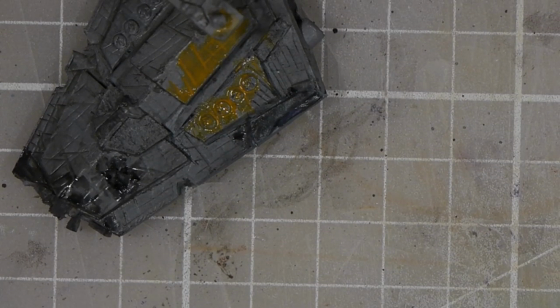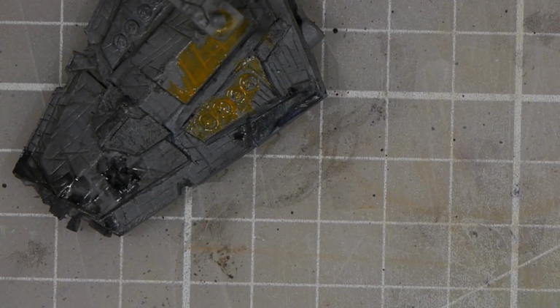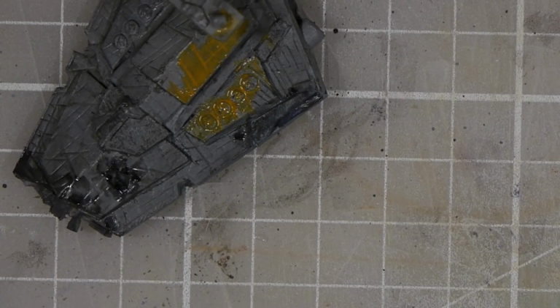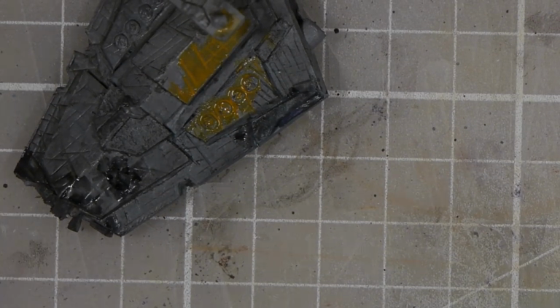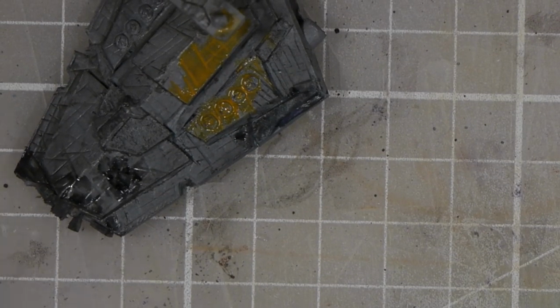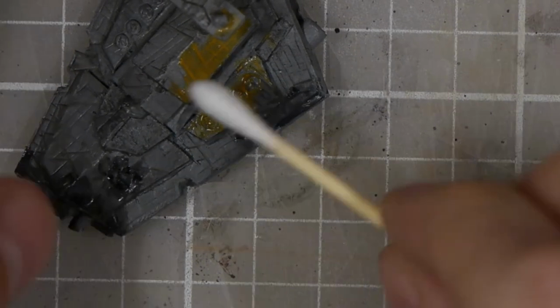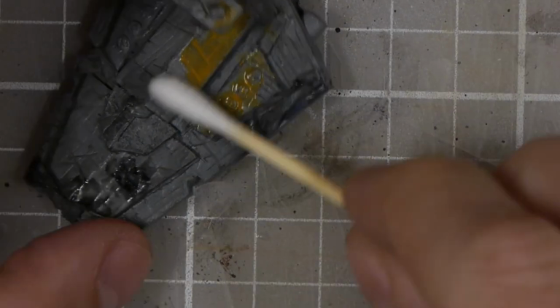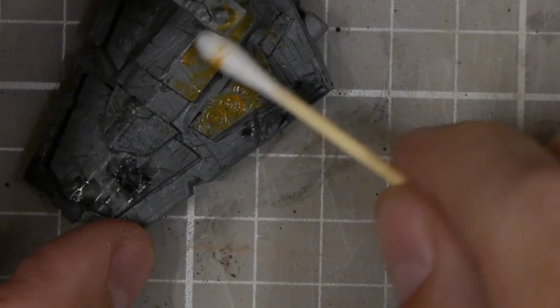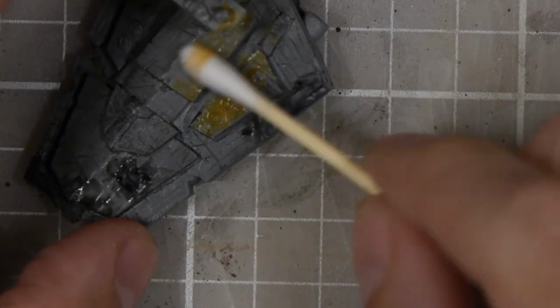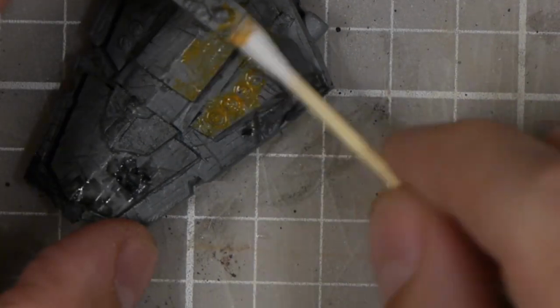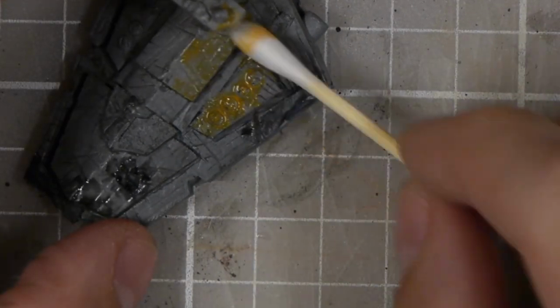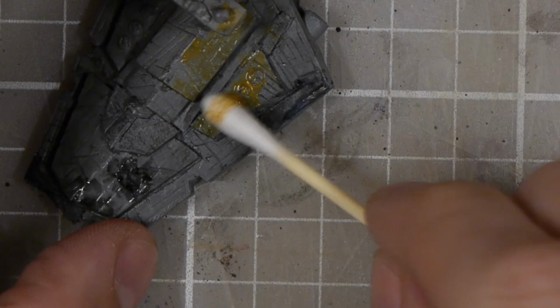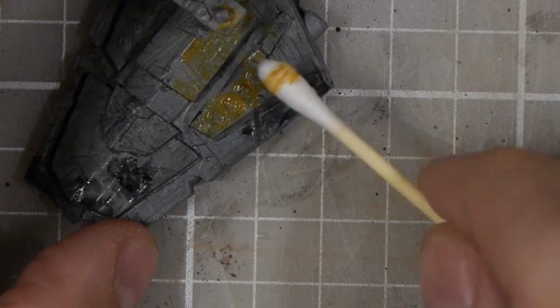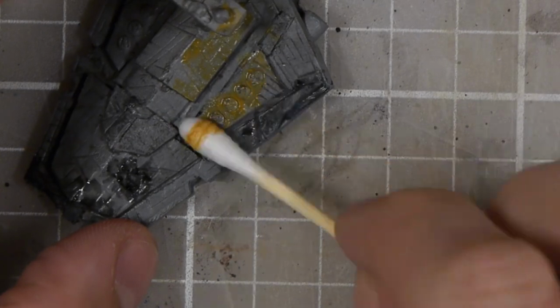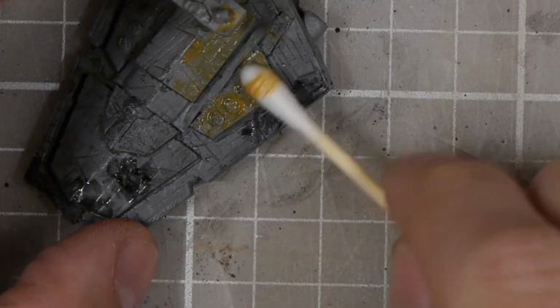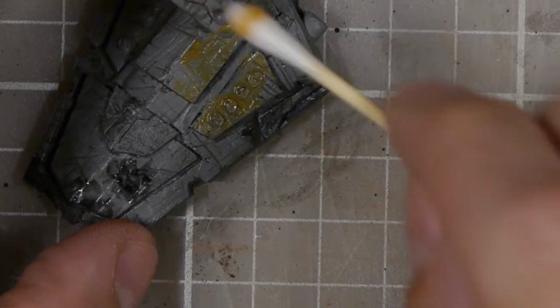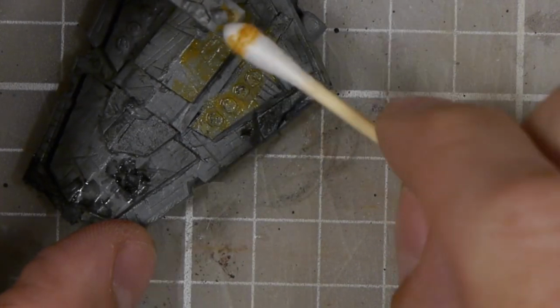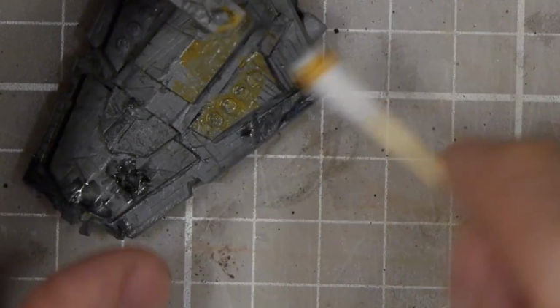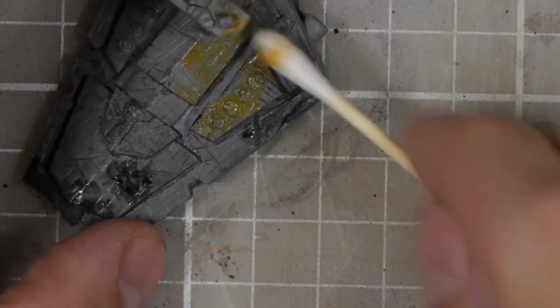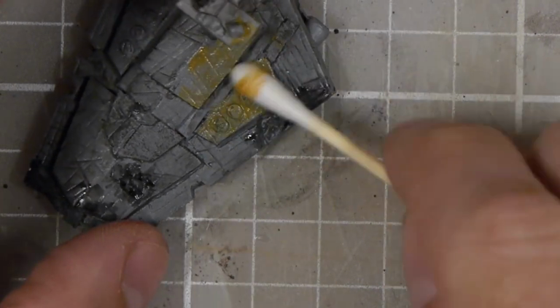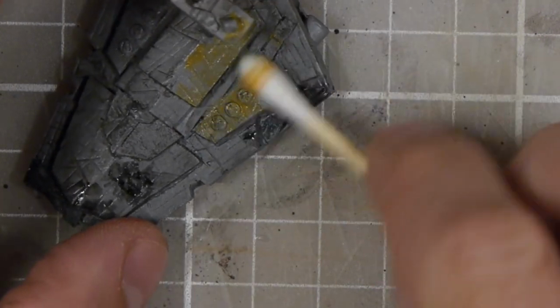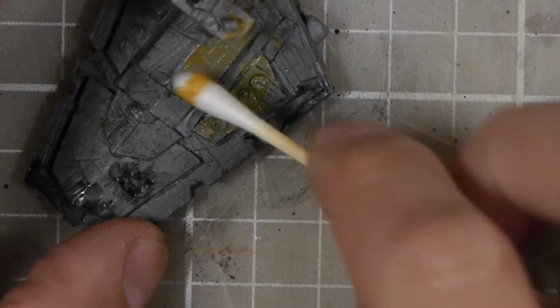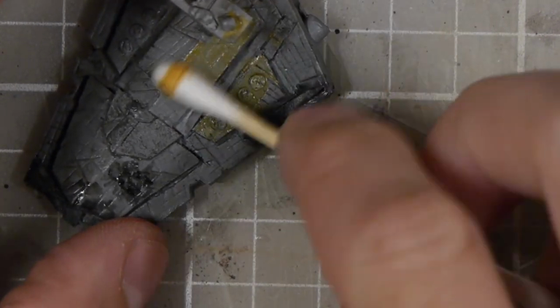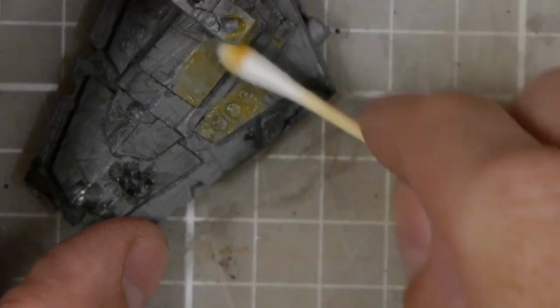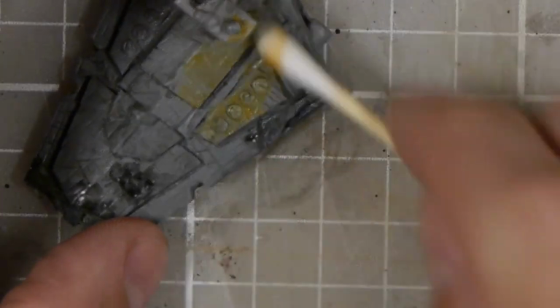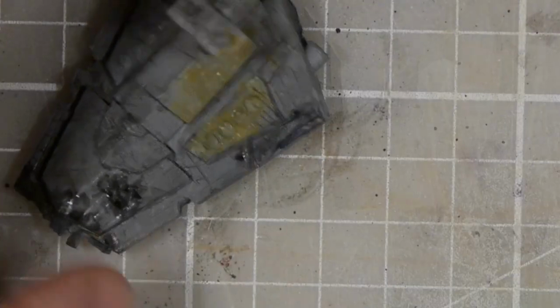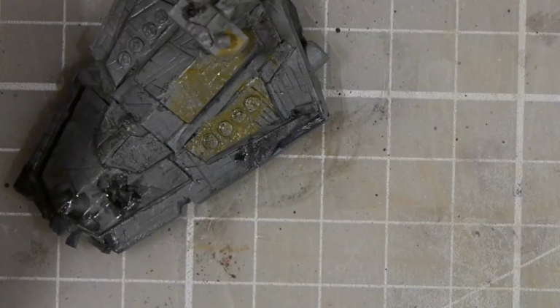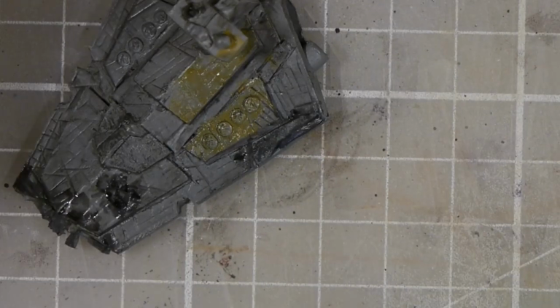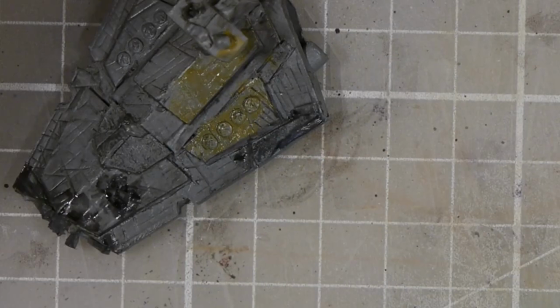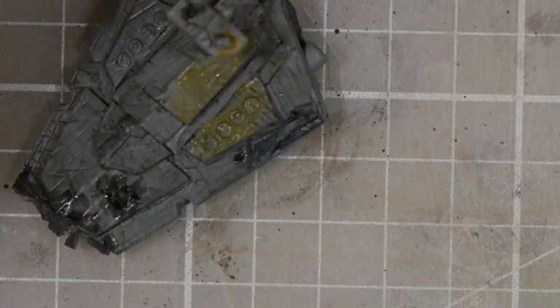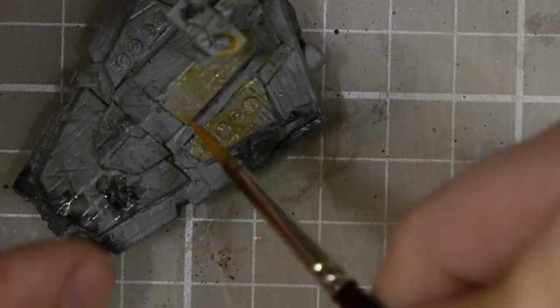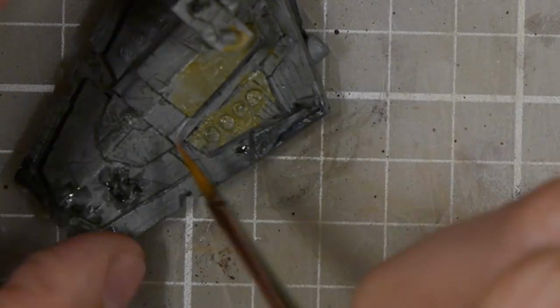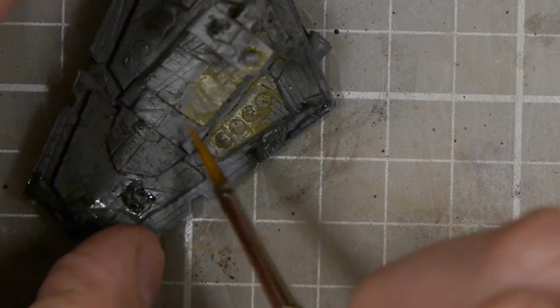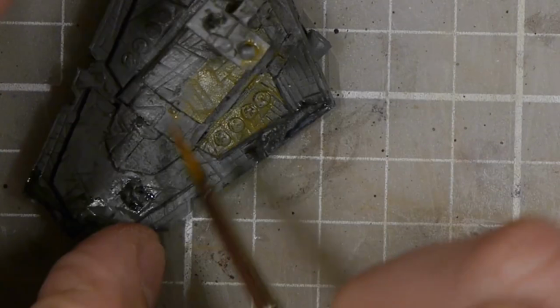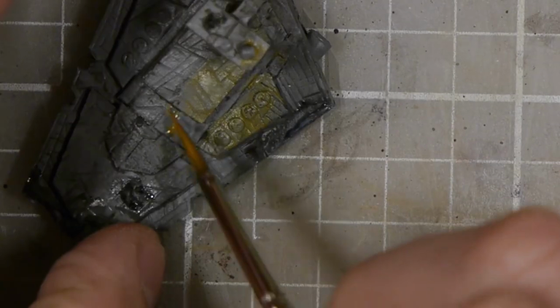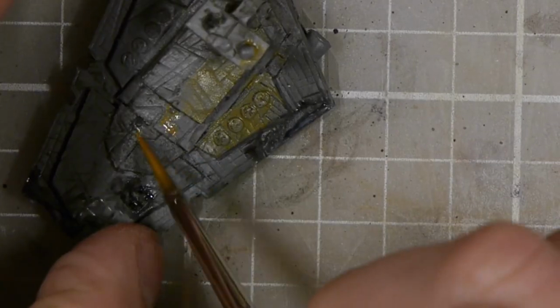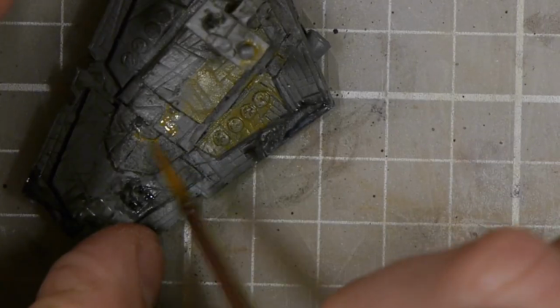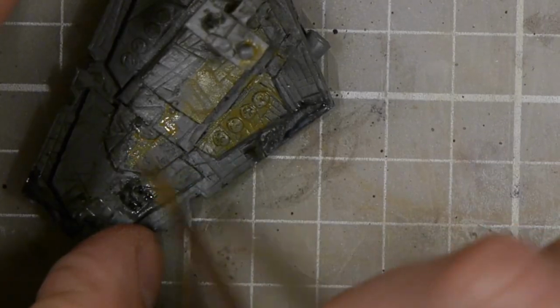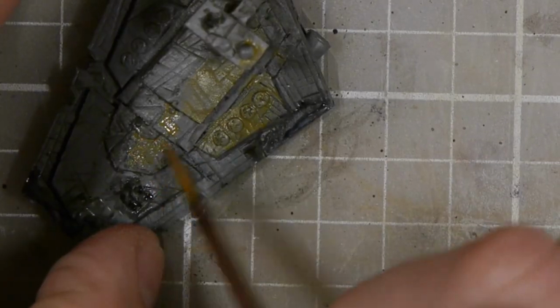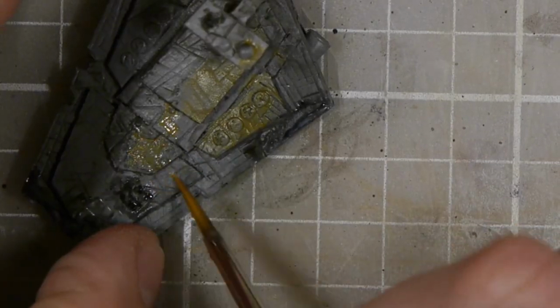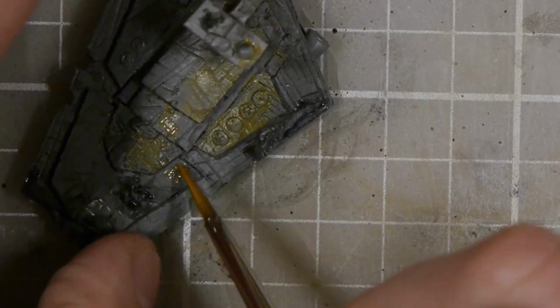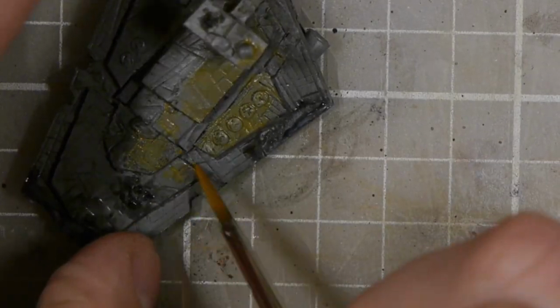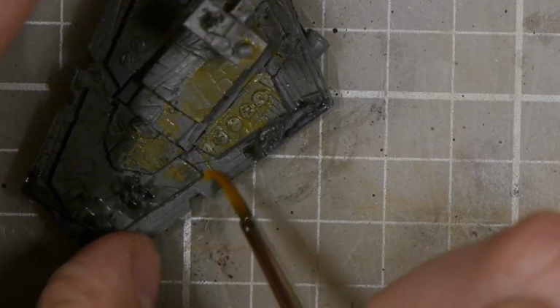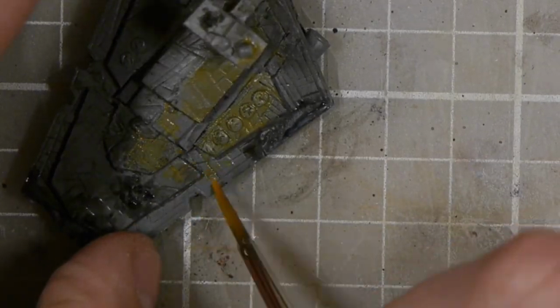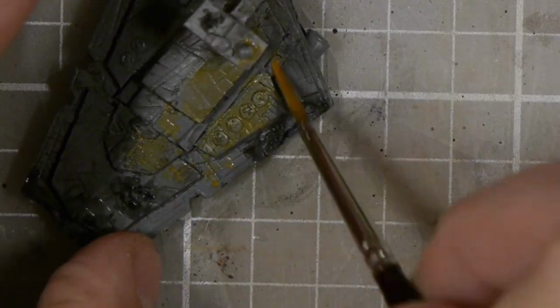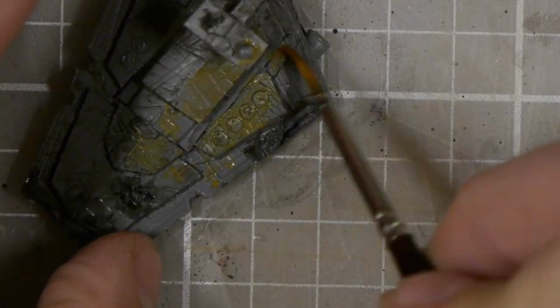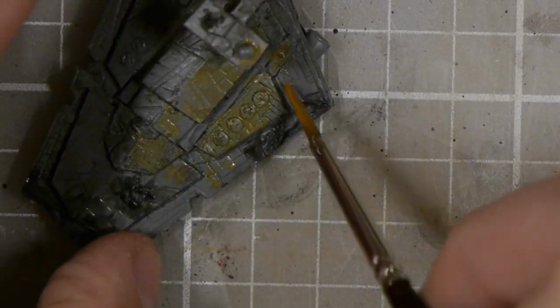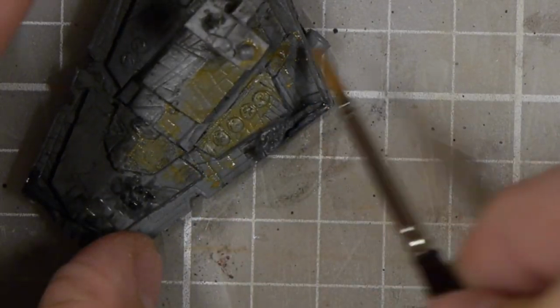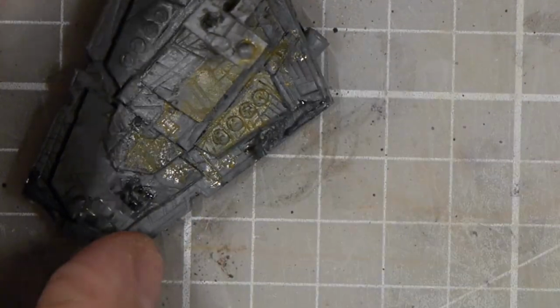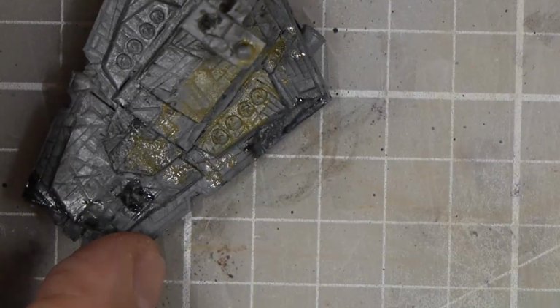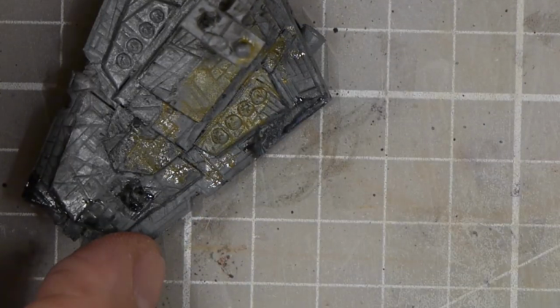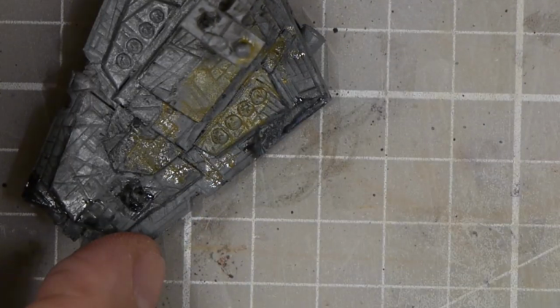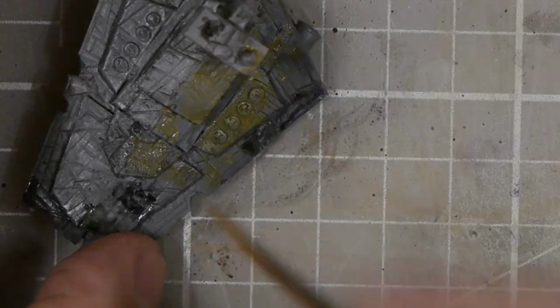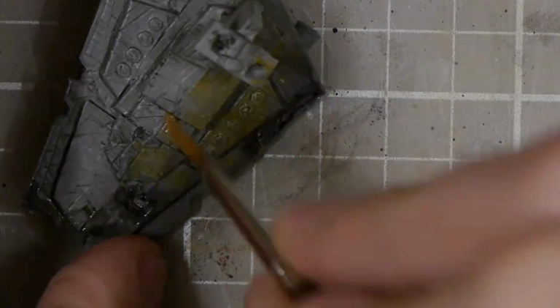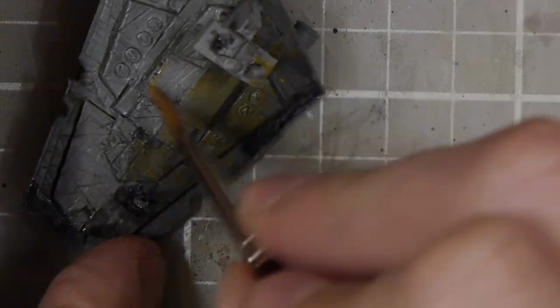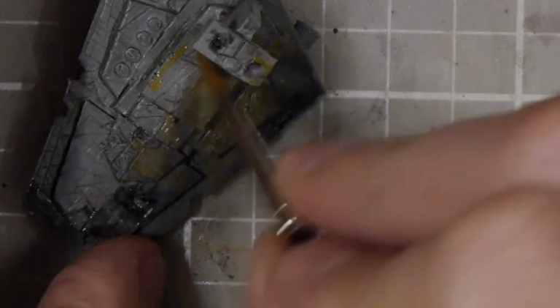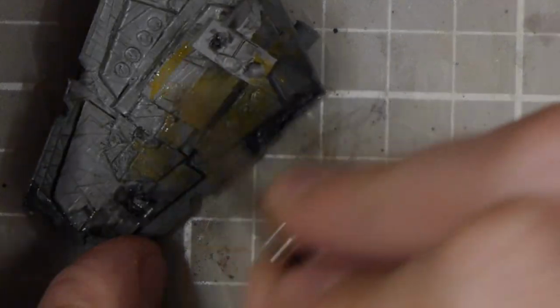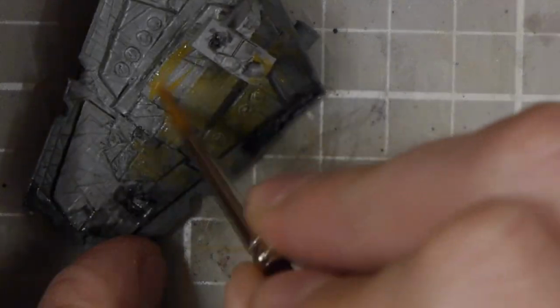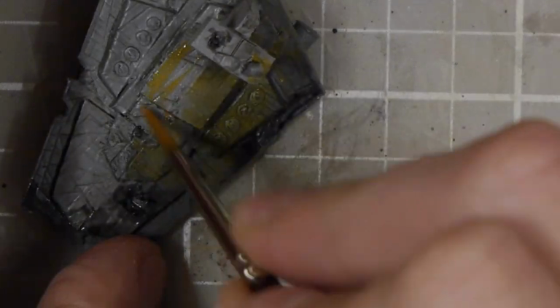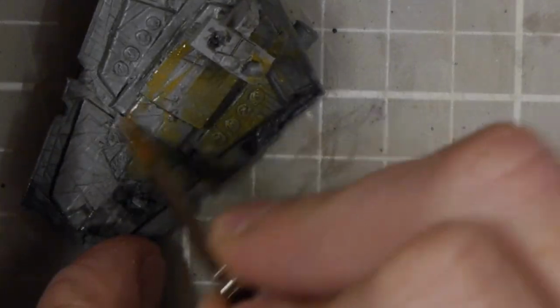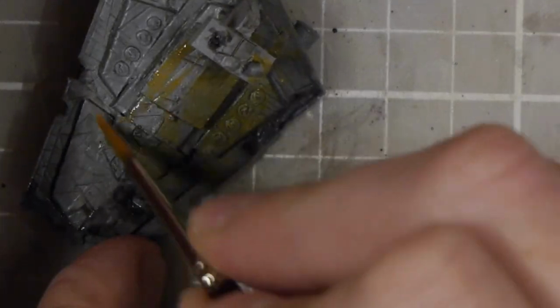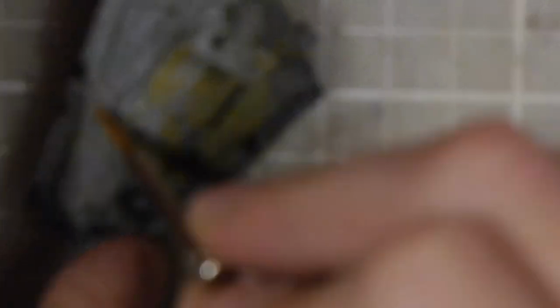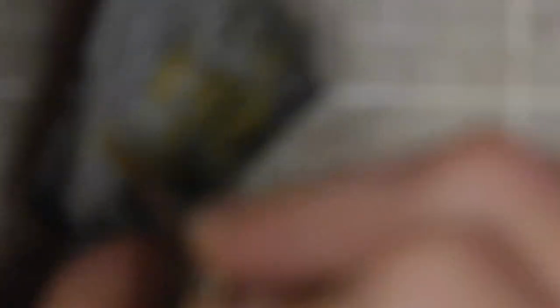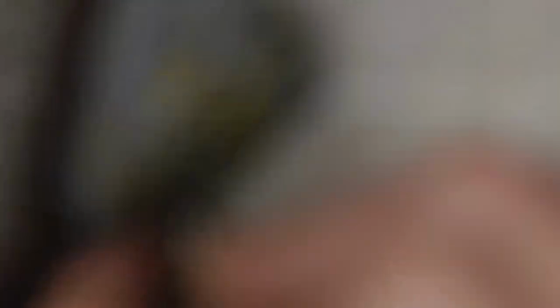The last step will be to come back through with an ochre and brown wash, which will add that rusted effect. I find it works really well if you put it on thick and then take off the excess using just a q-tip or a towel.